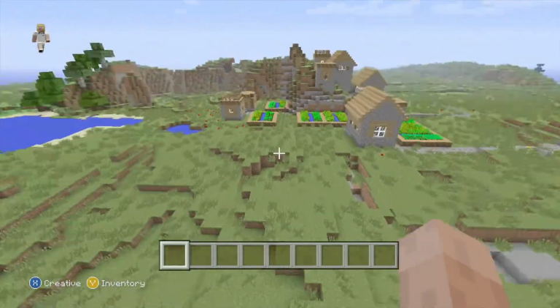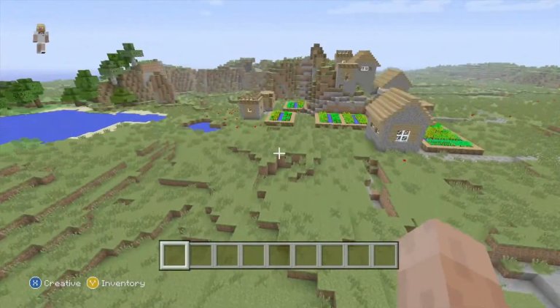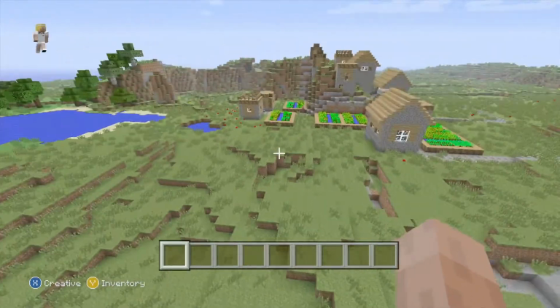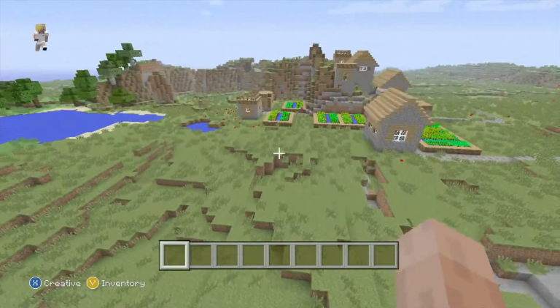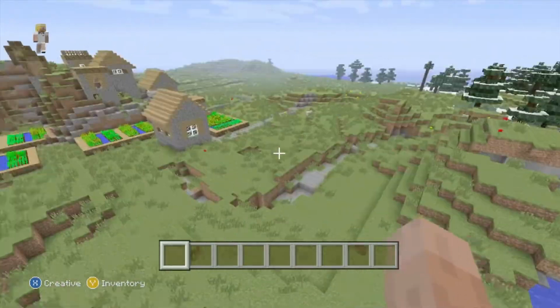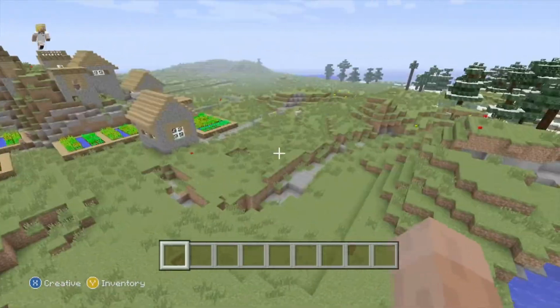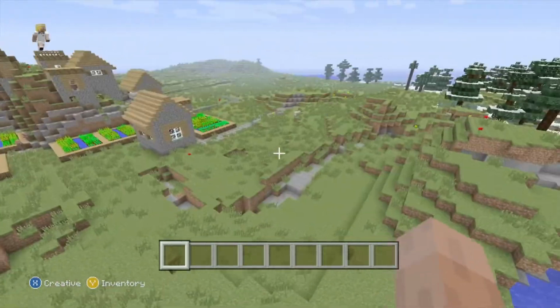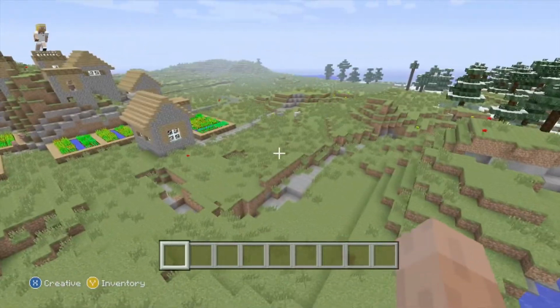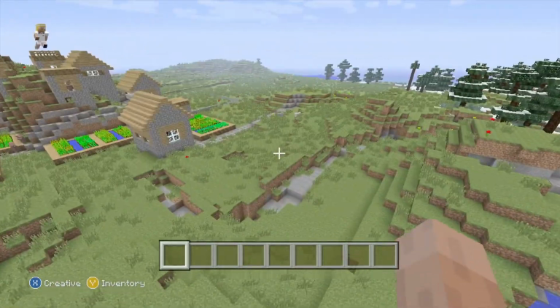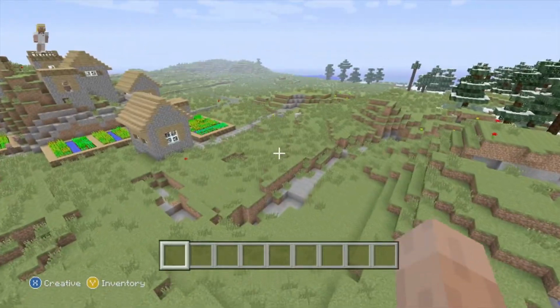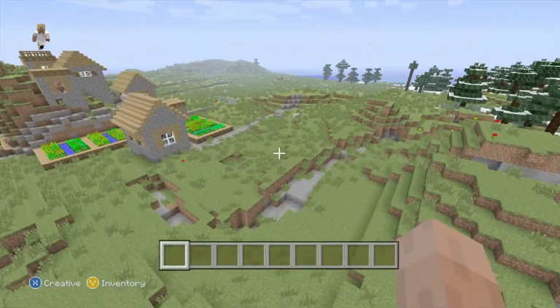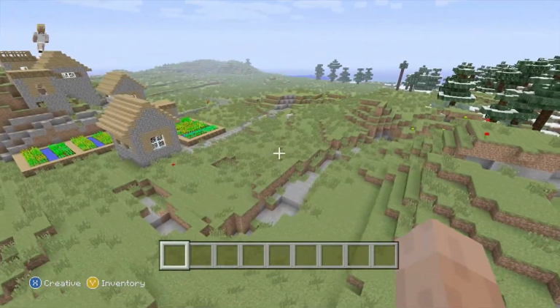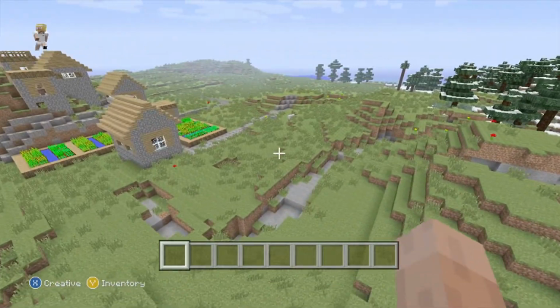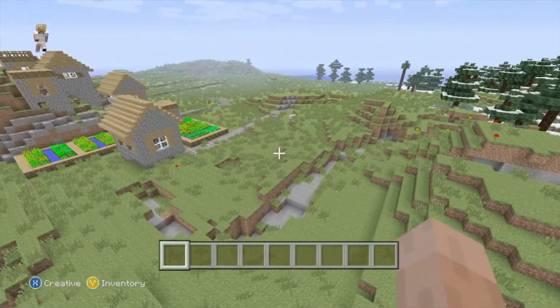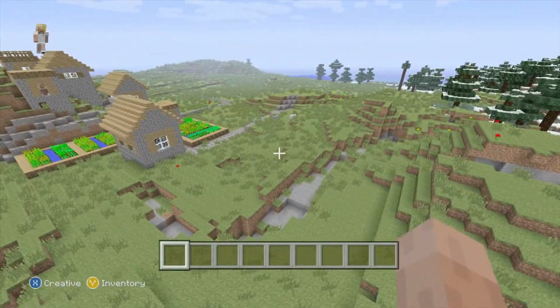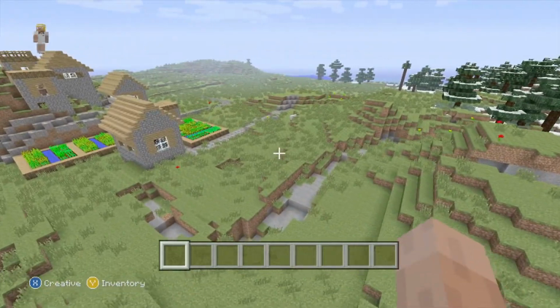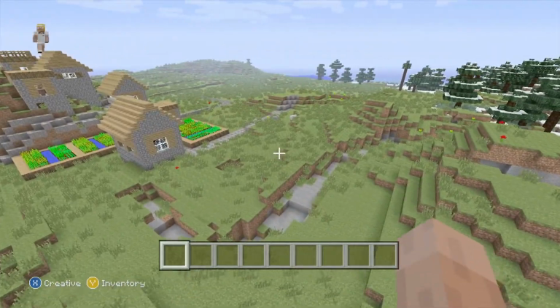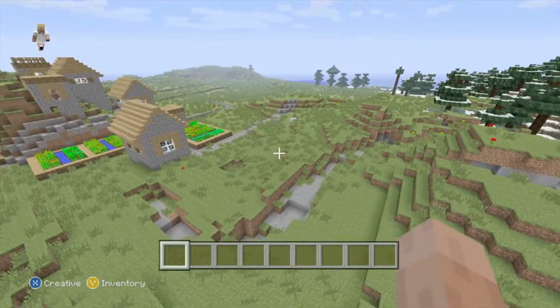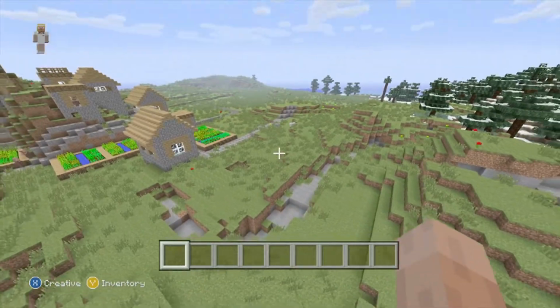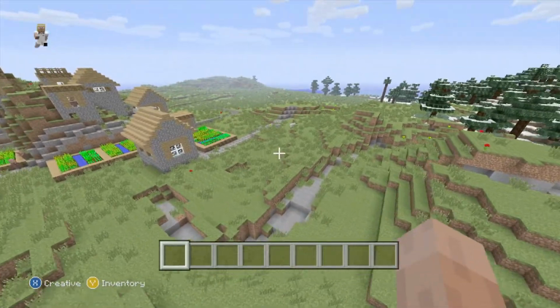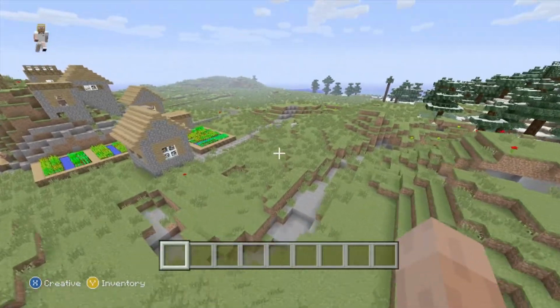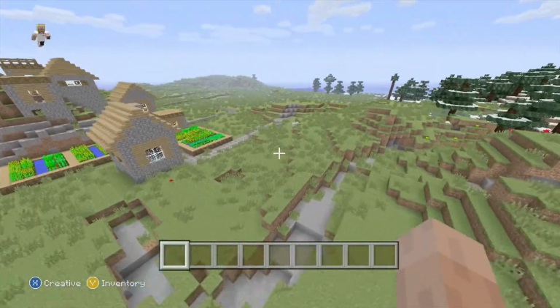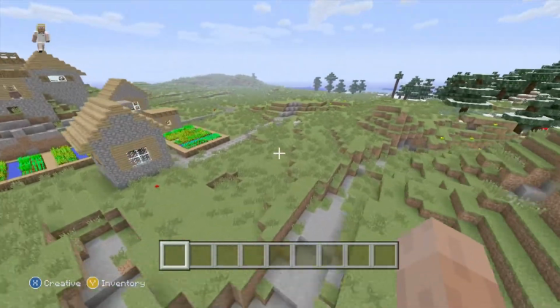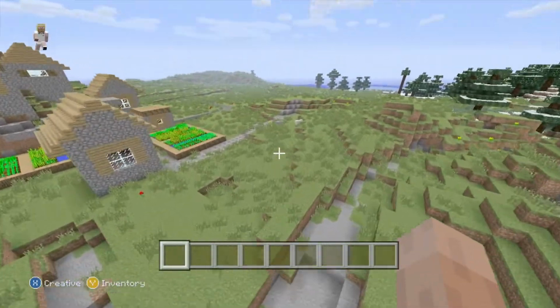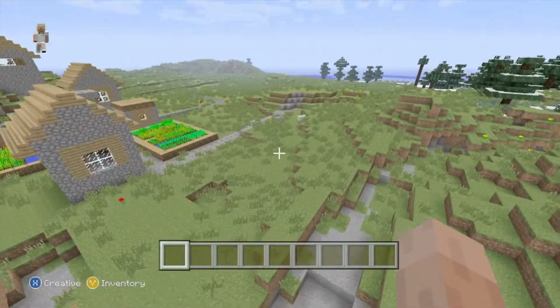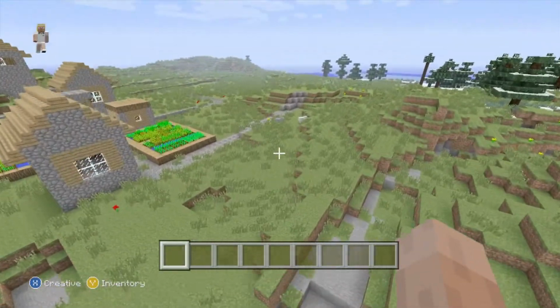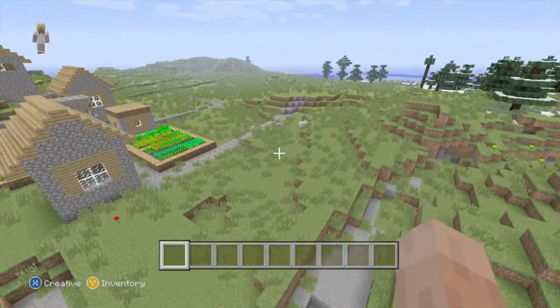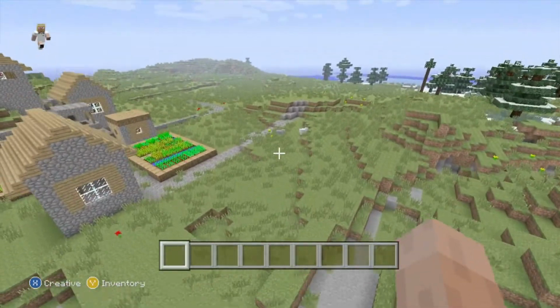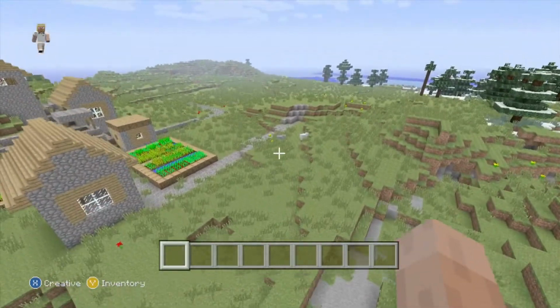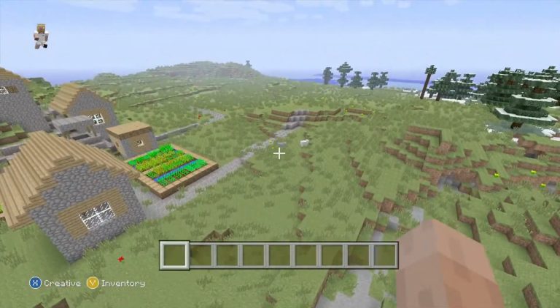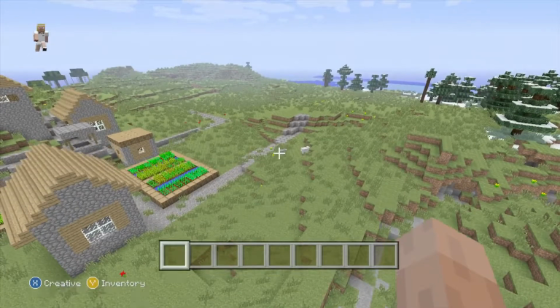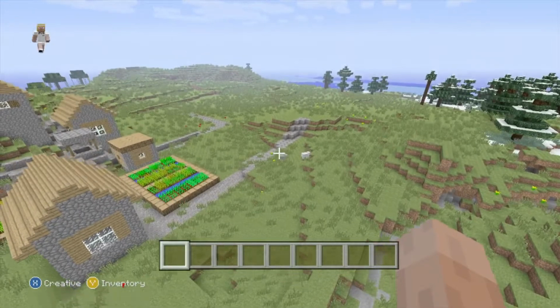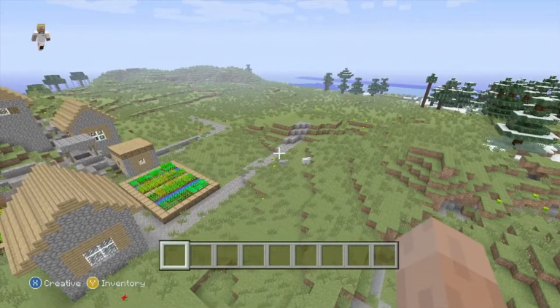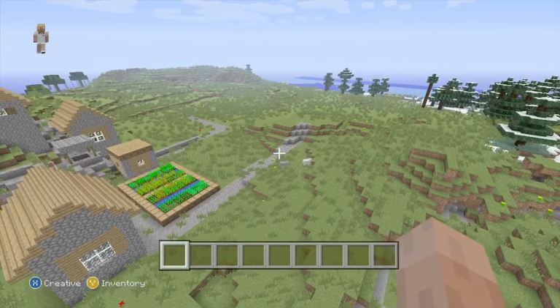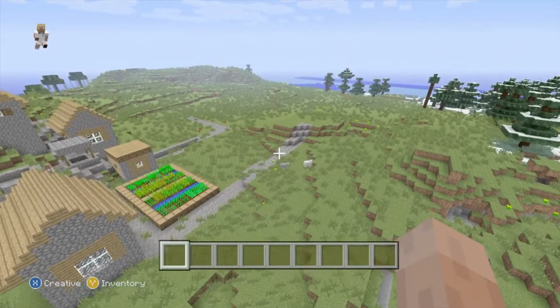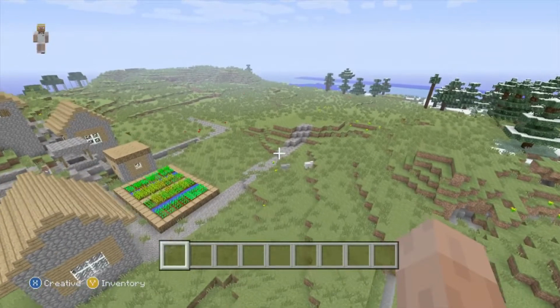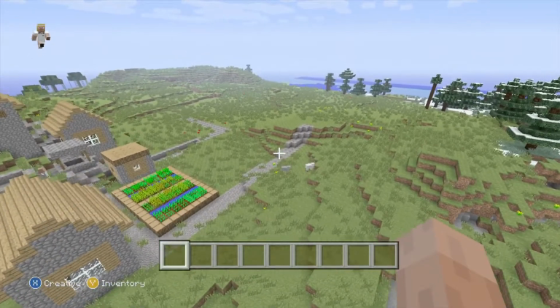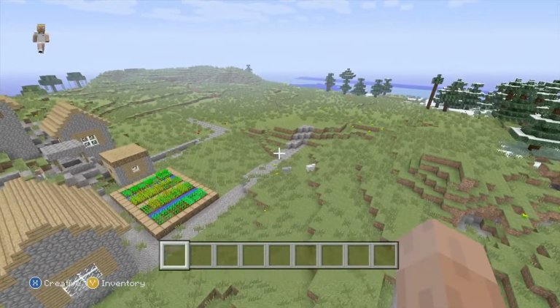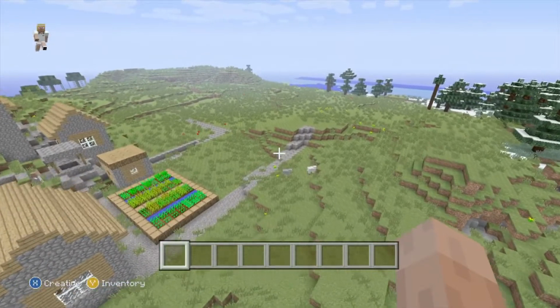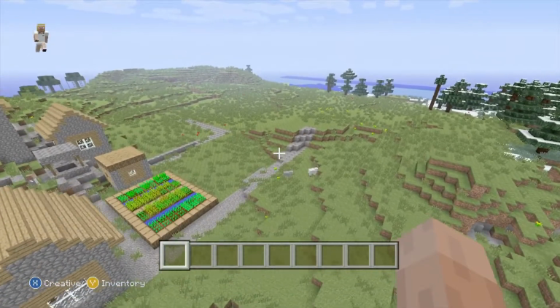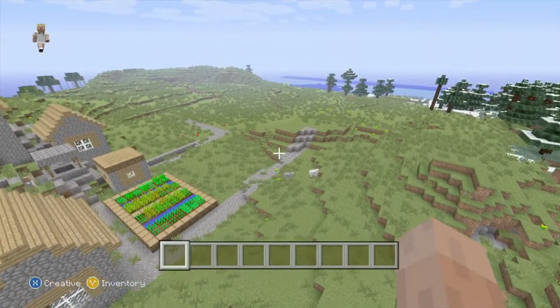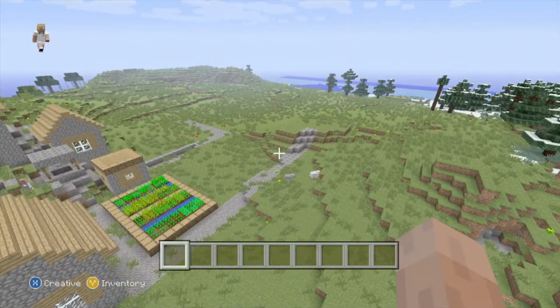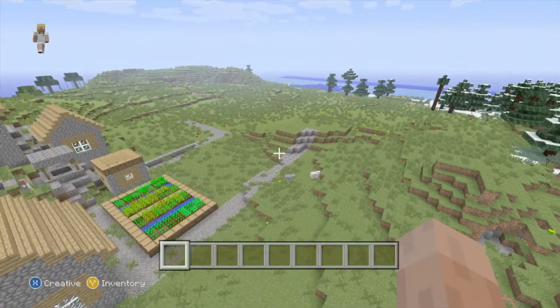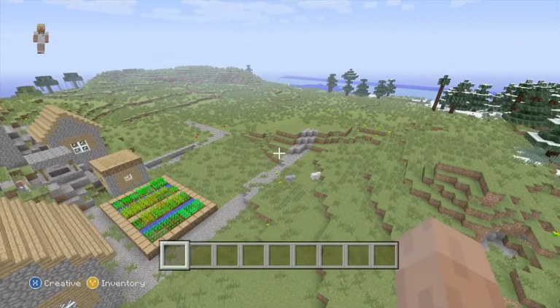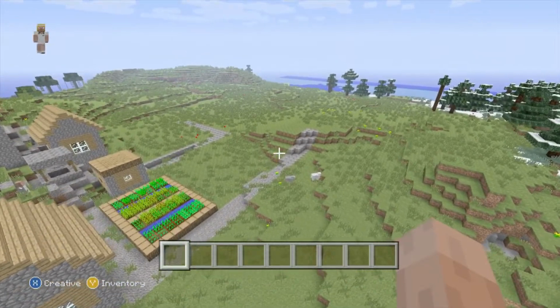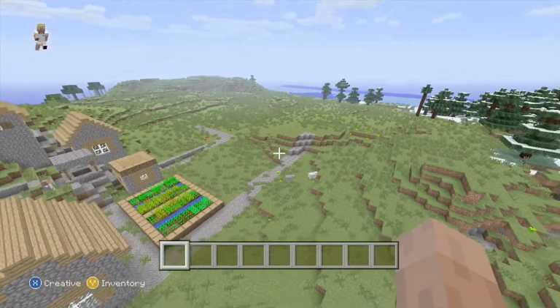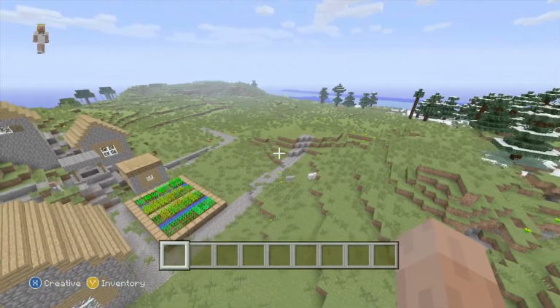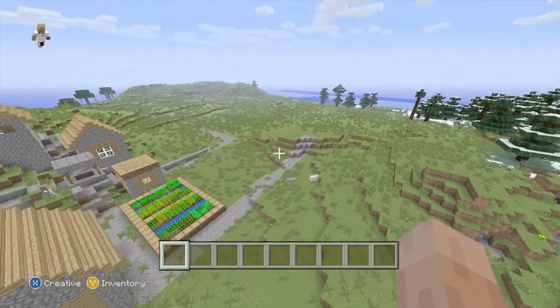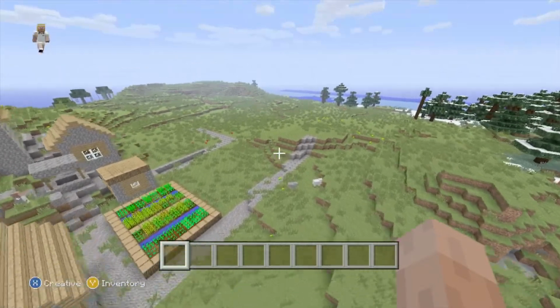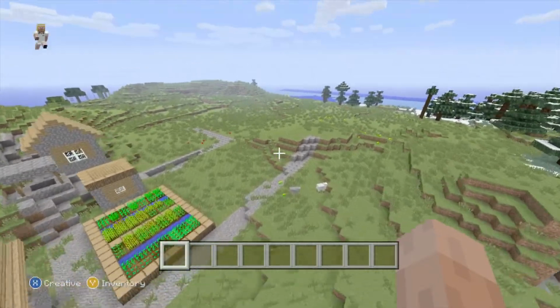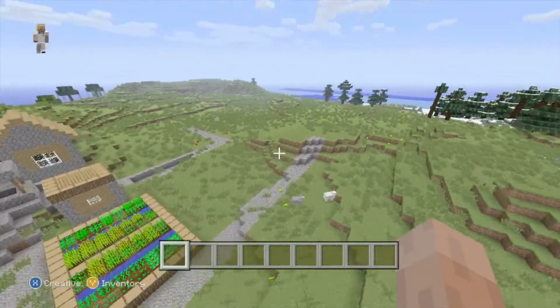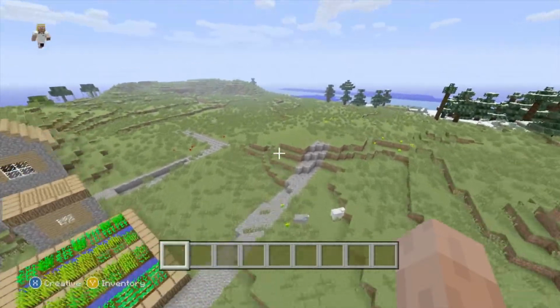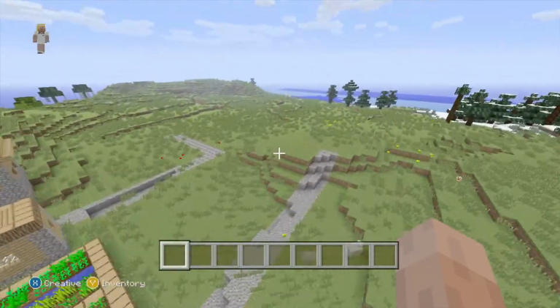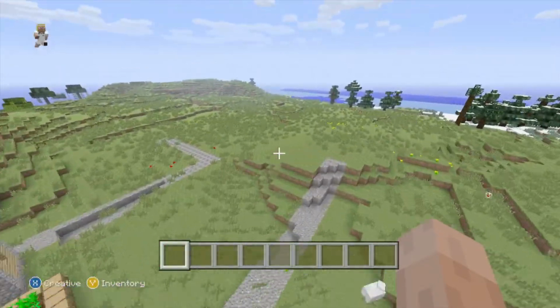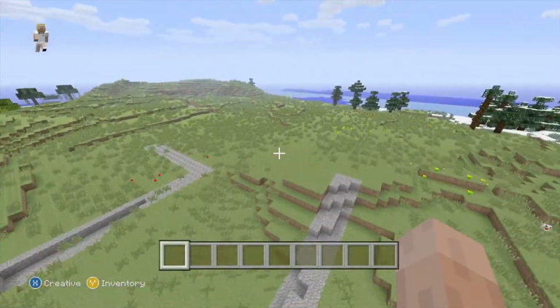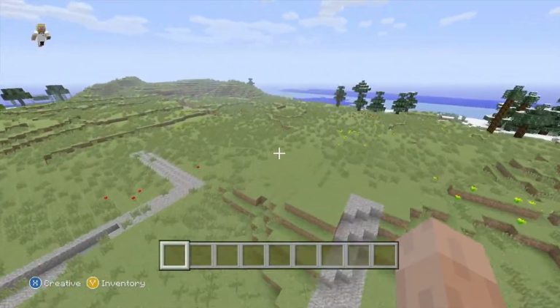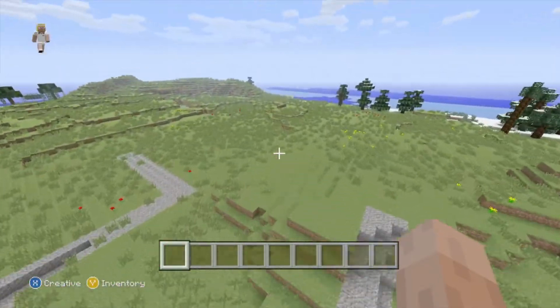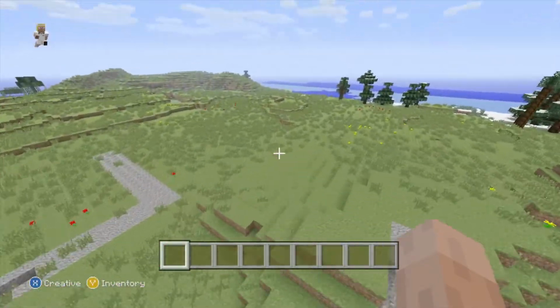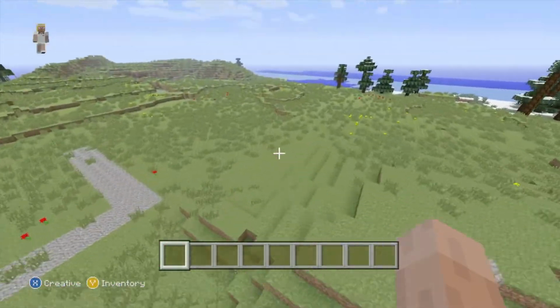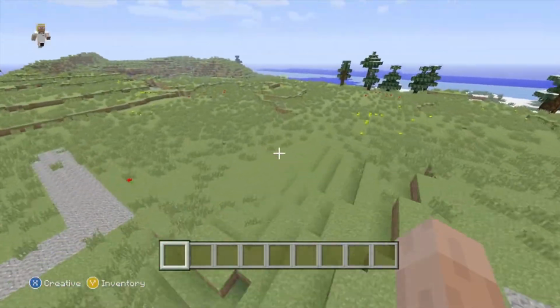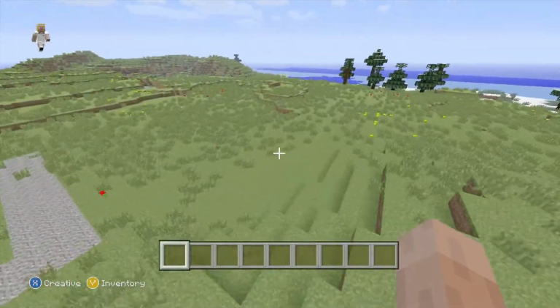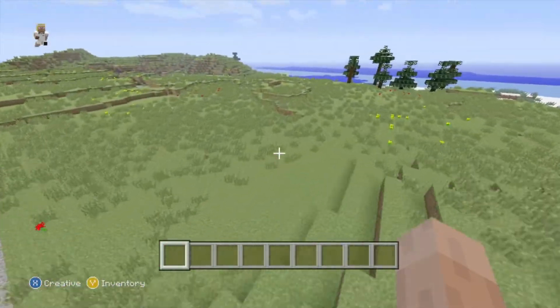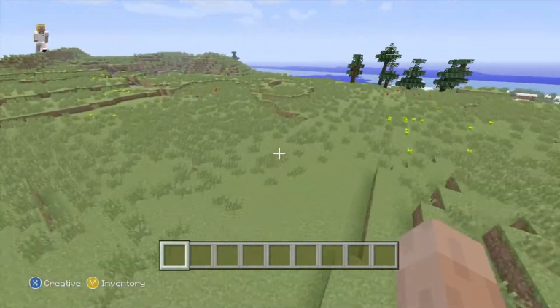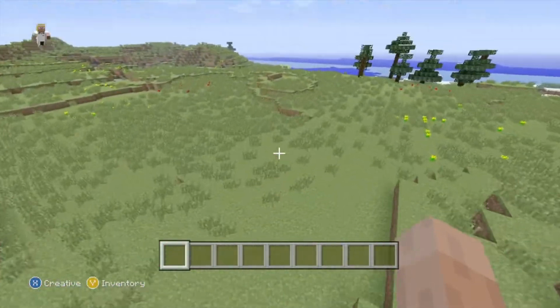We just need to find a flat area first. Why does it have to be flat? So it will be easier to make a house.